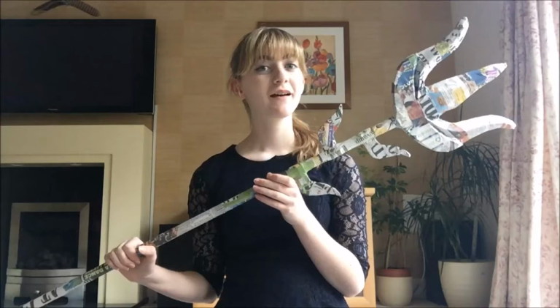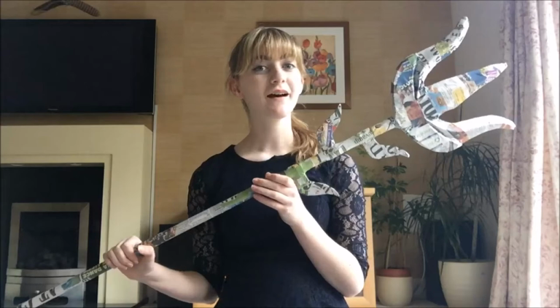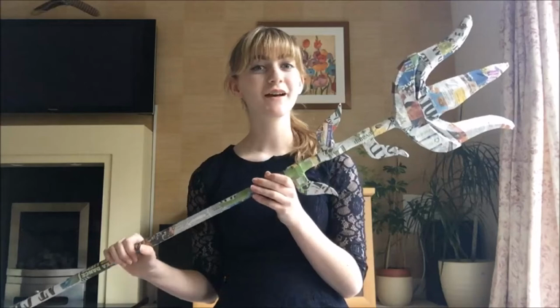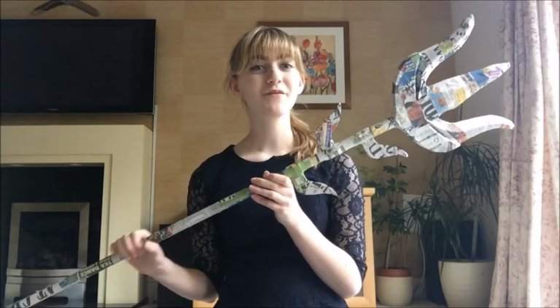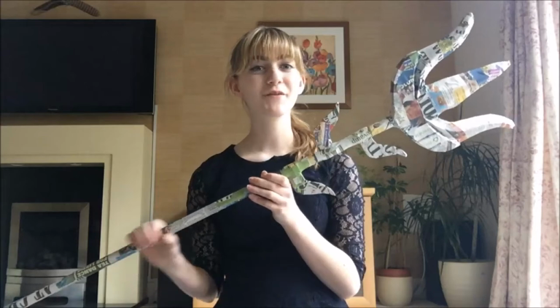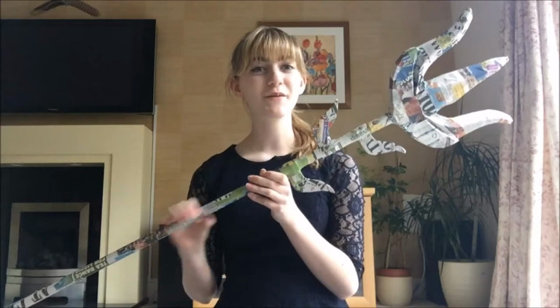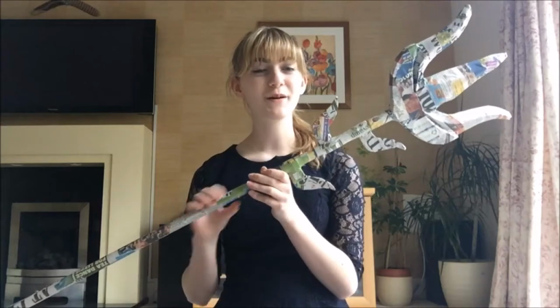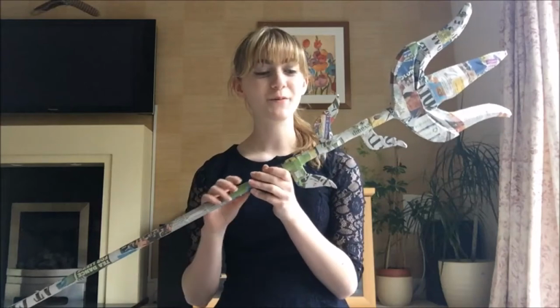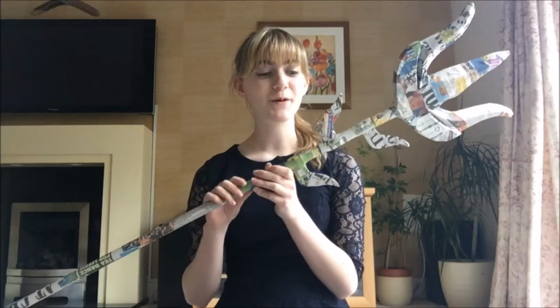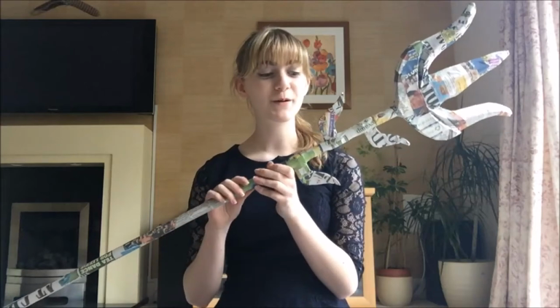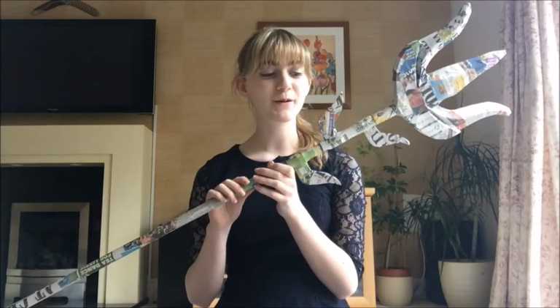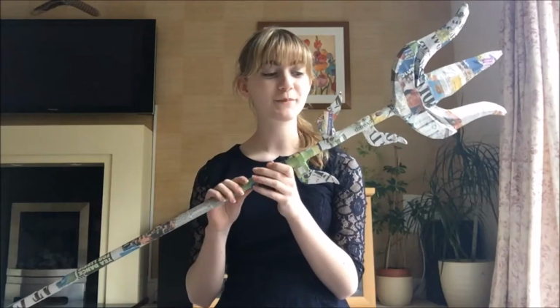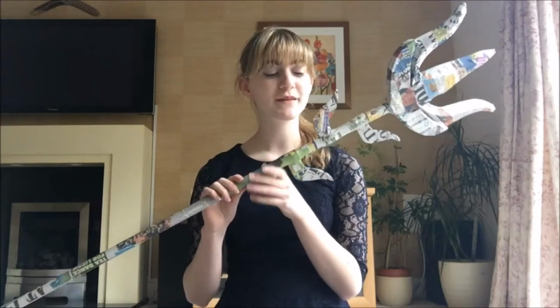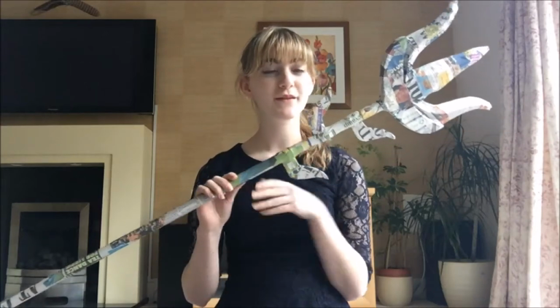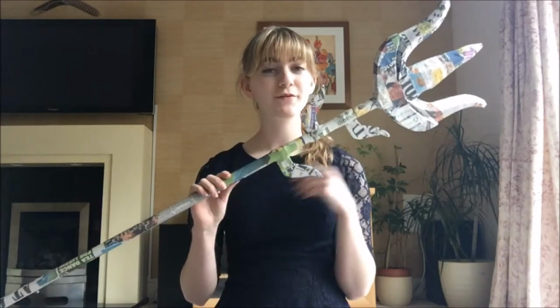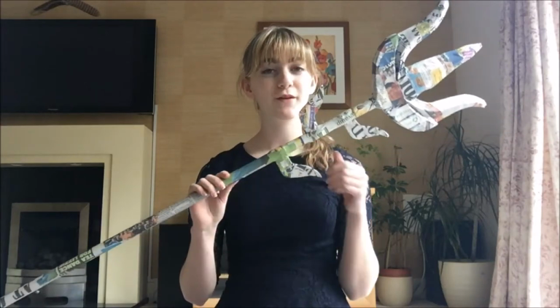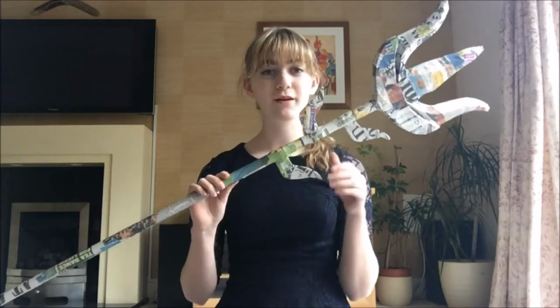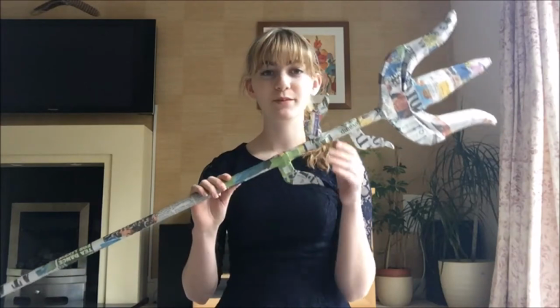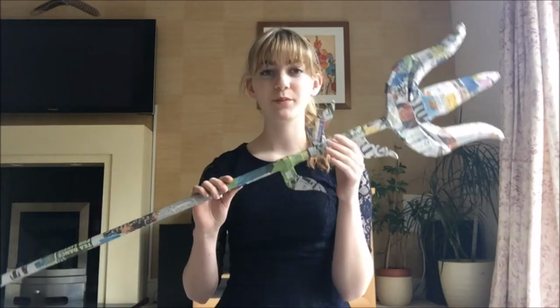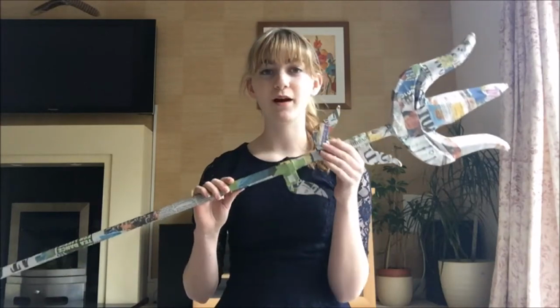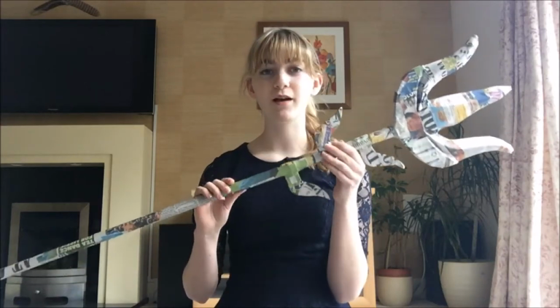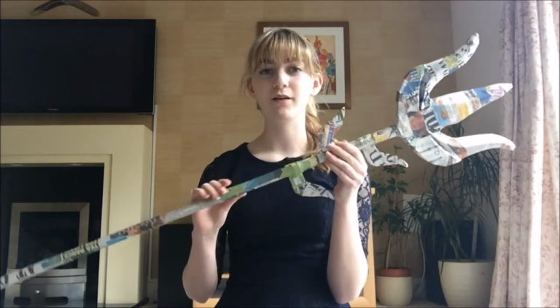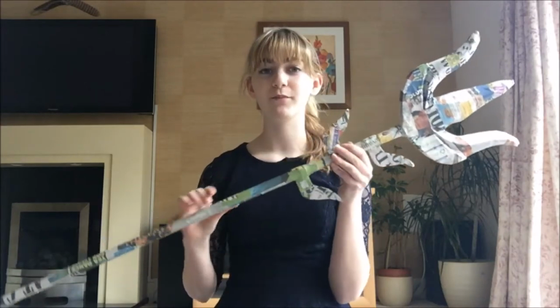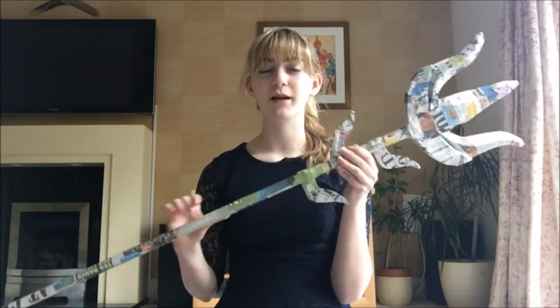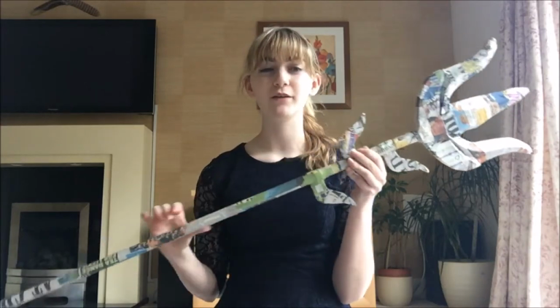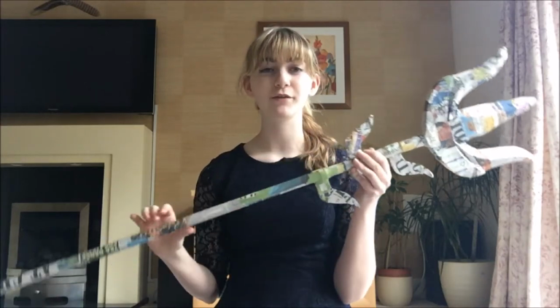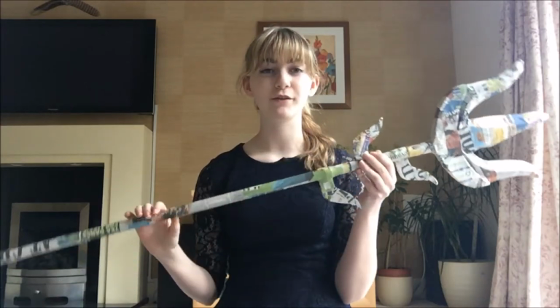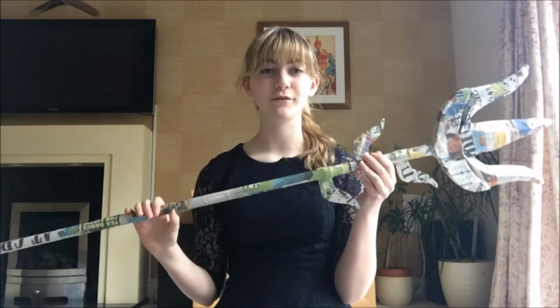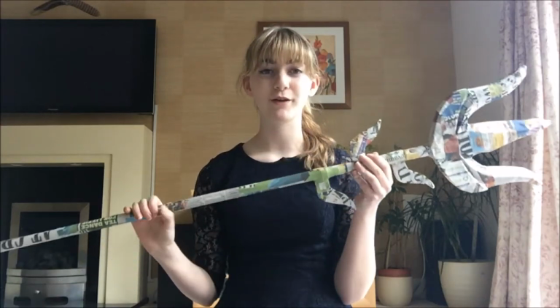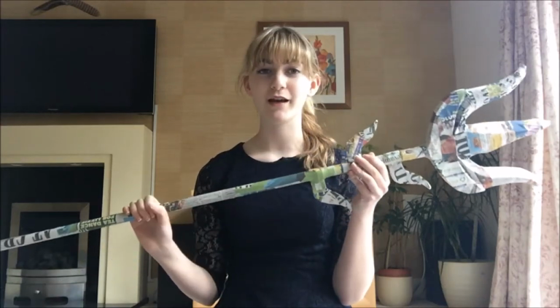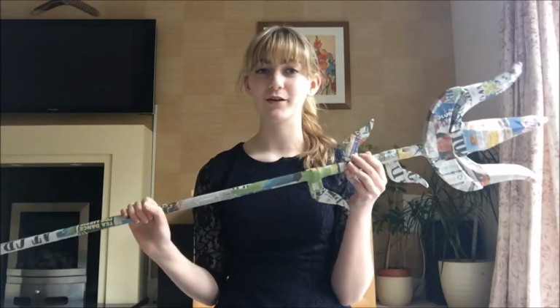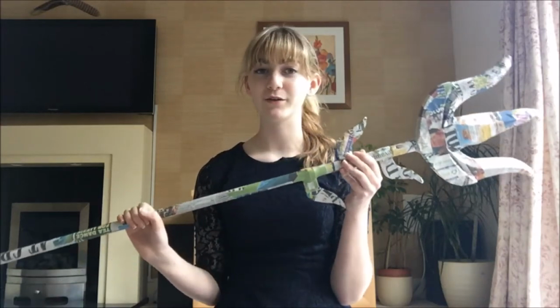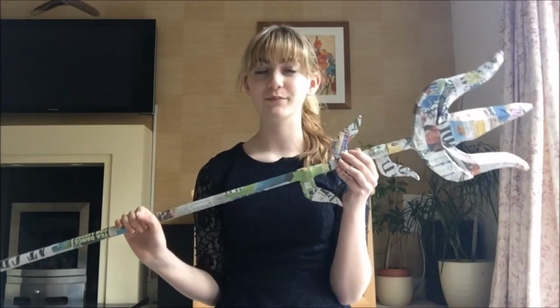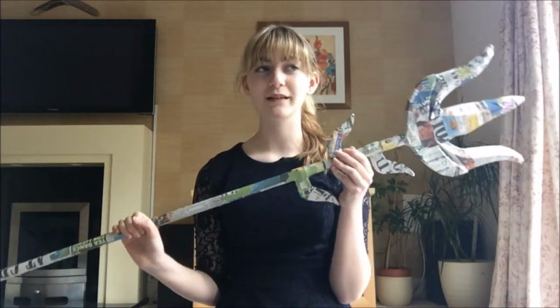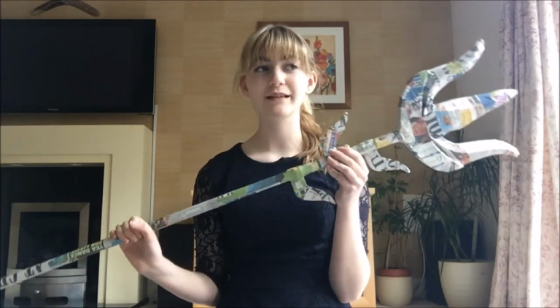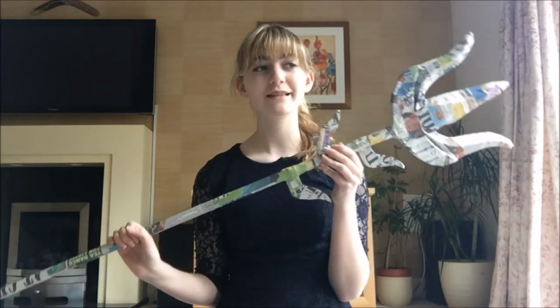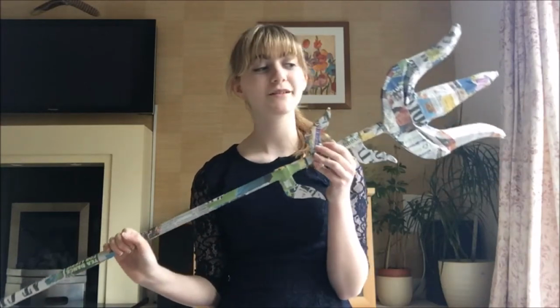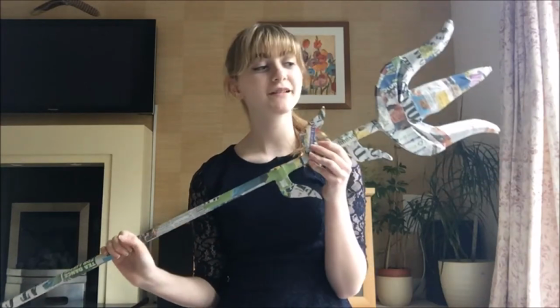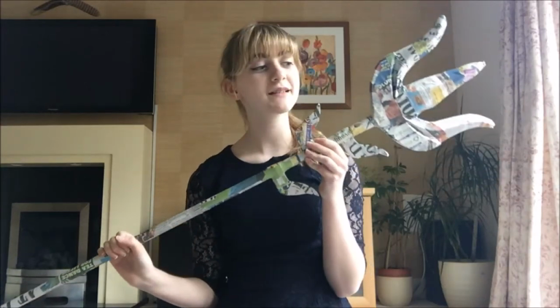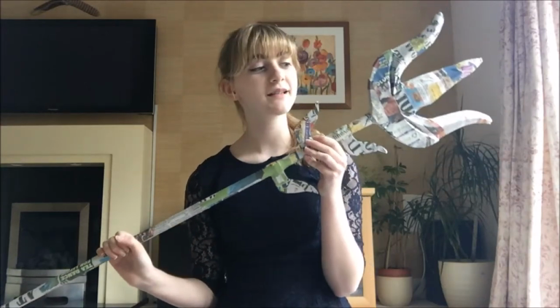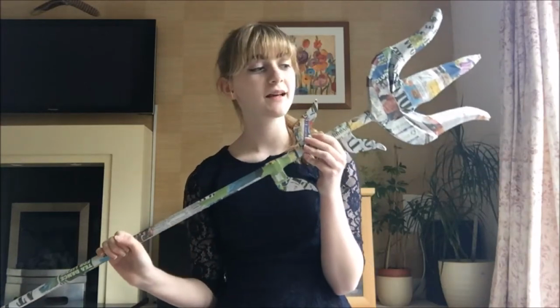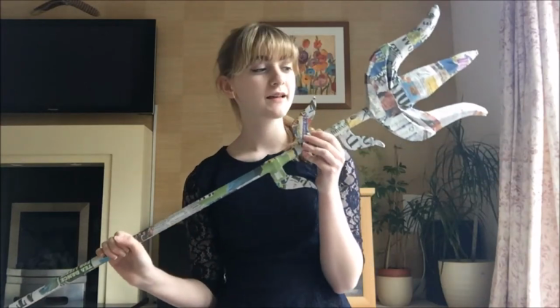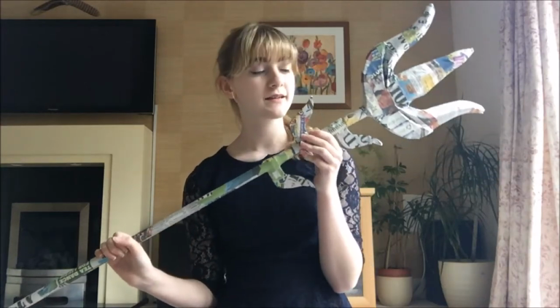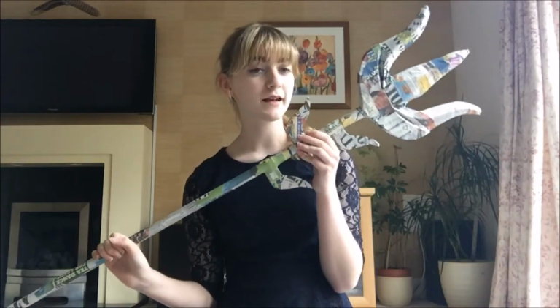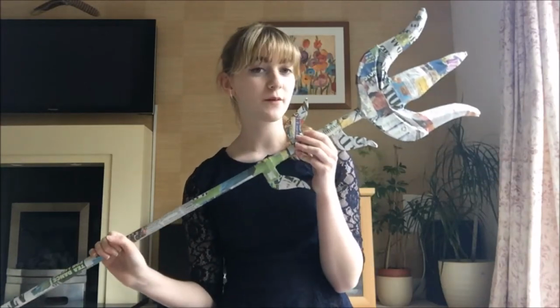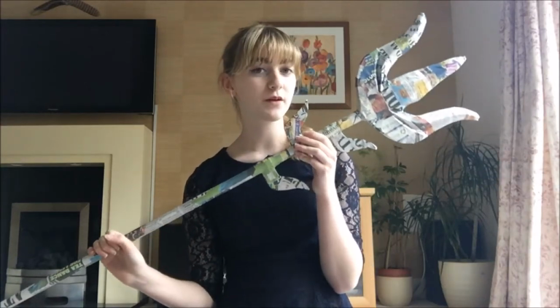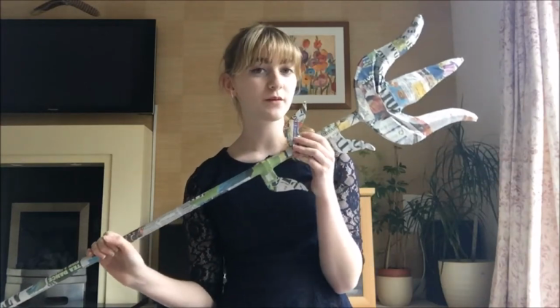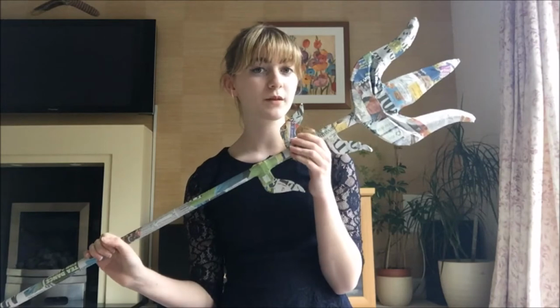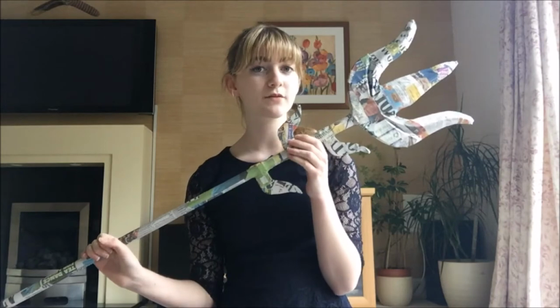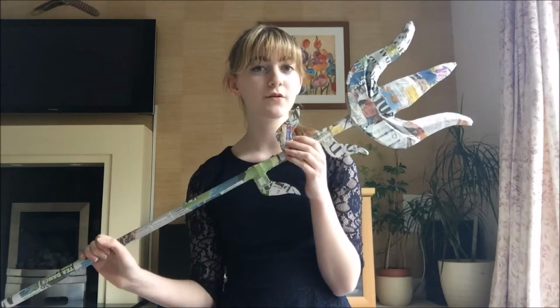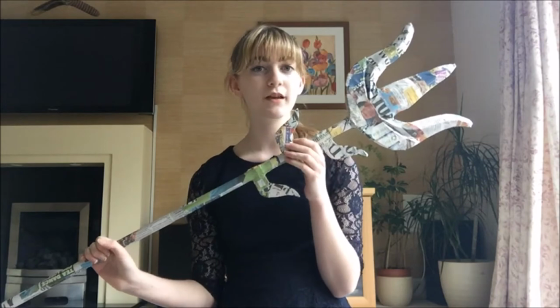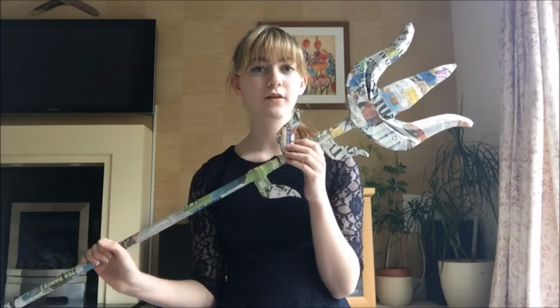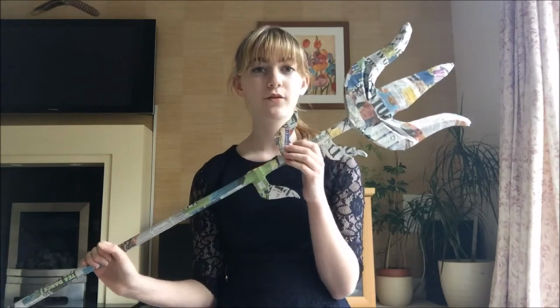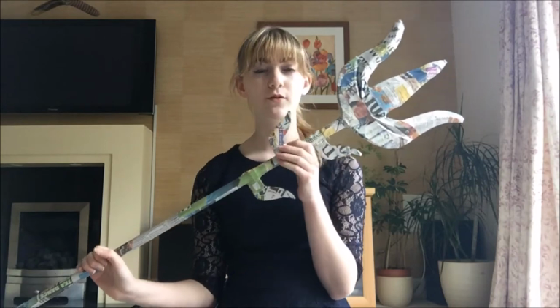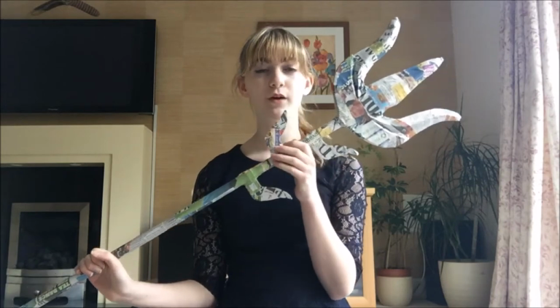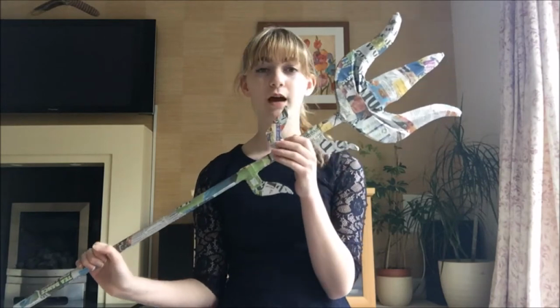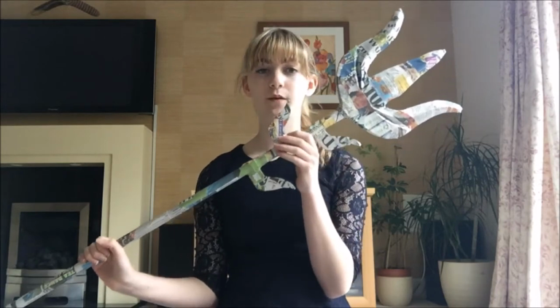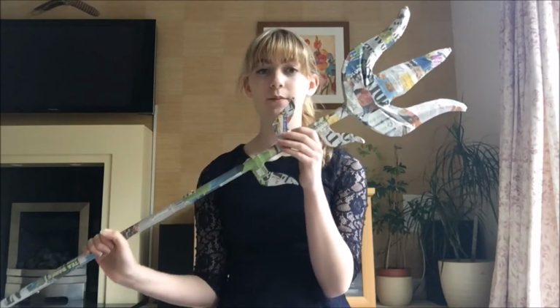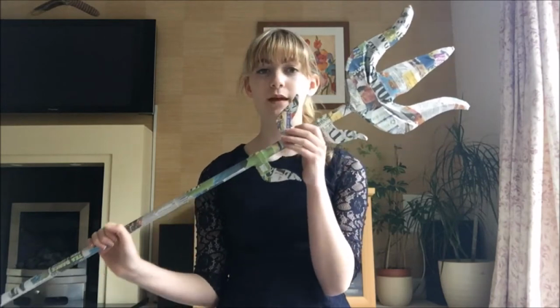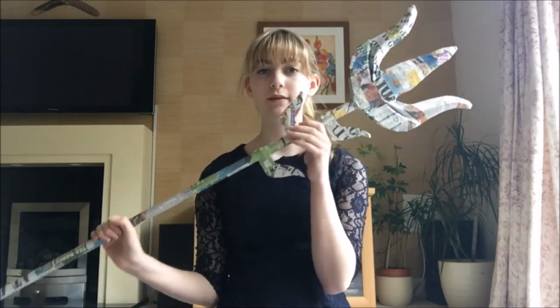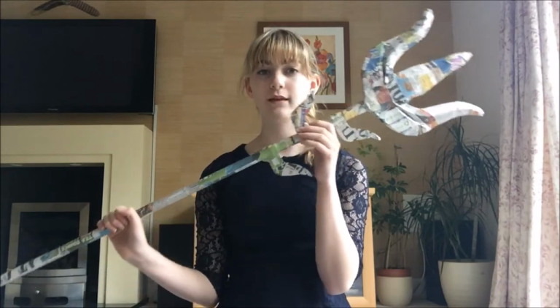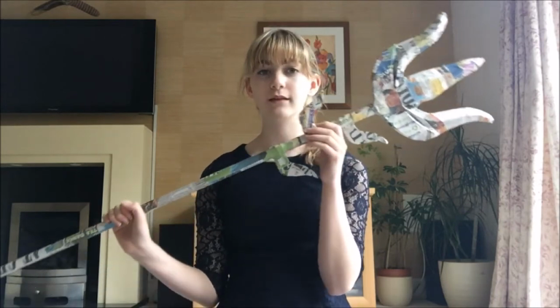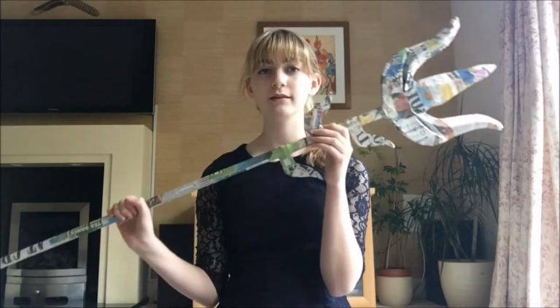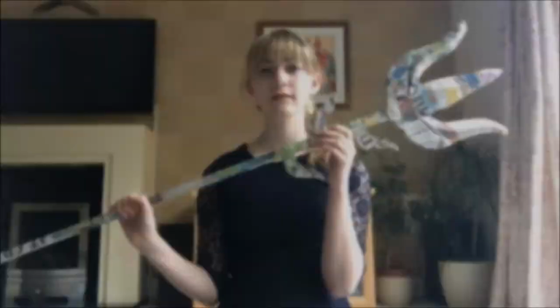Hi everyone, welcome to the first part of my Lunafreya cosplay series. Today I'm going to be talking you through how I made this.